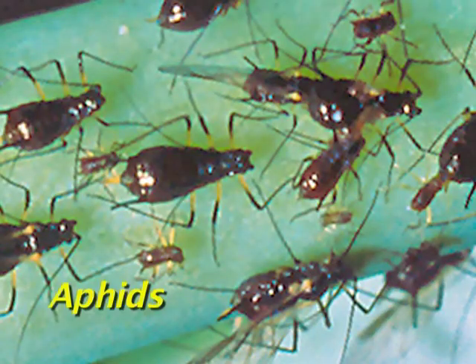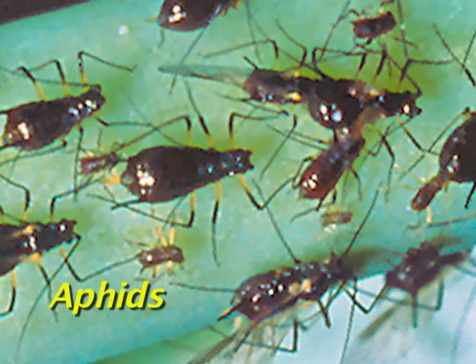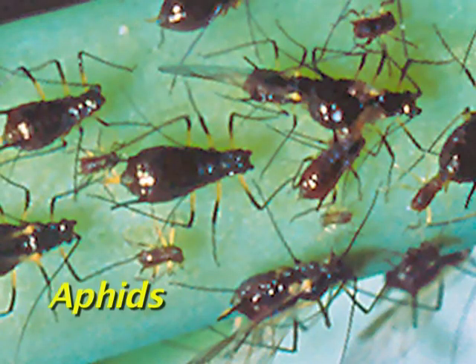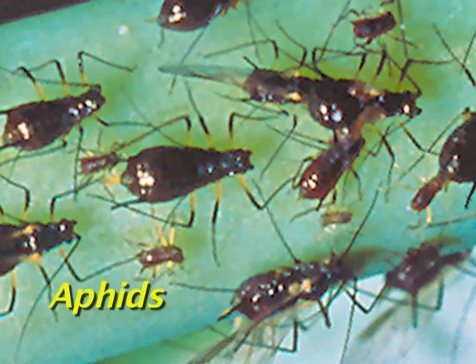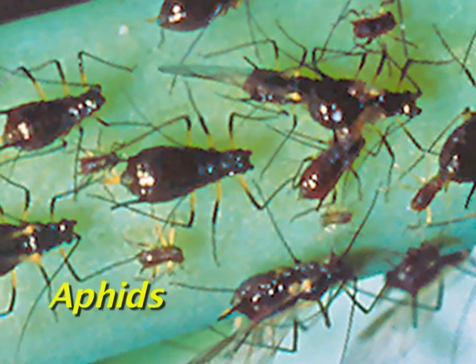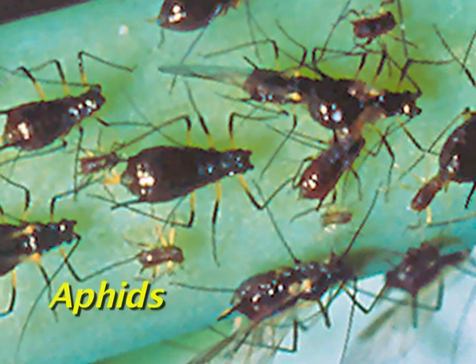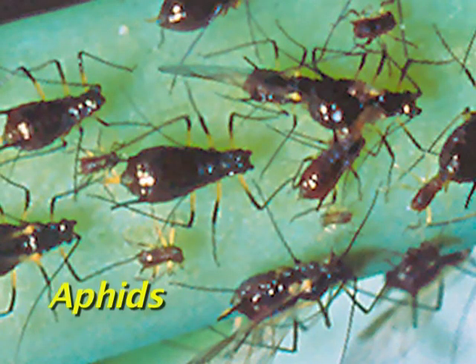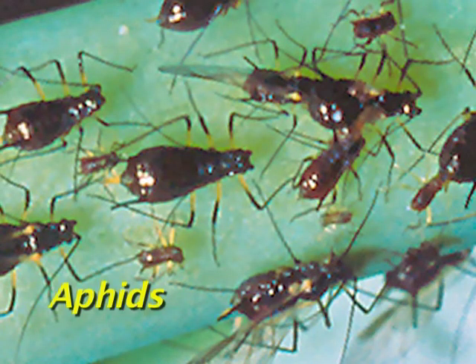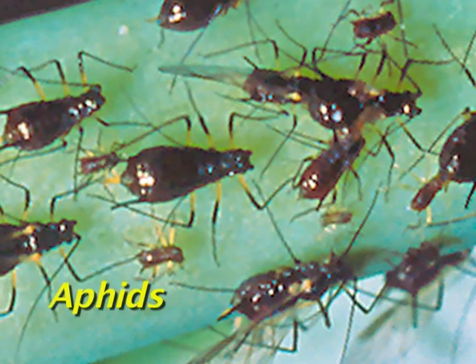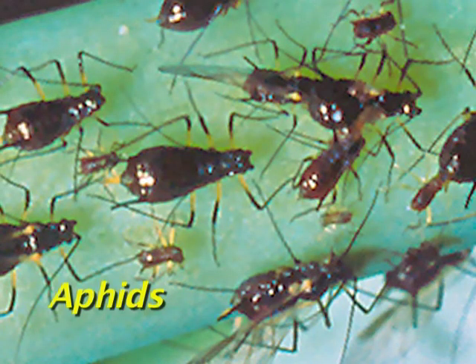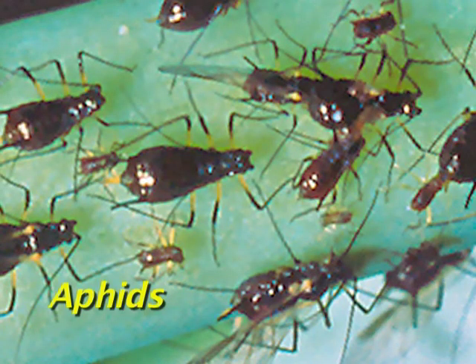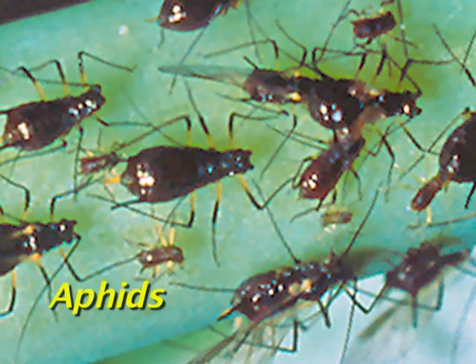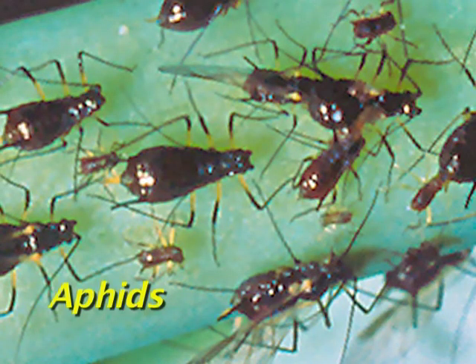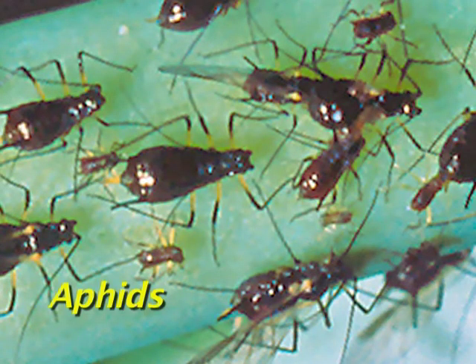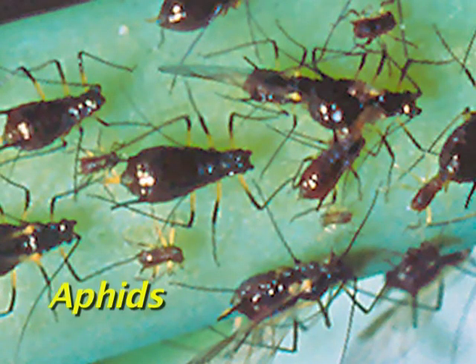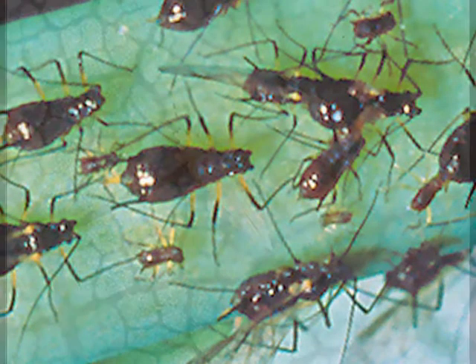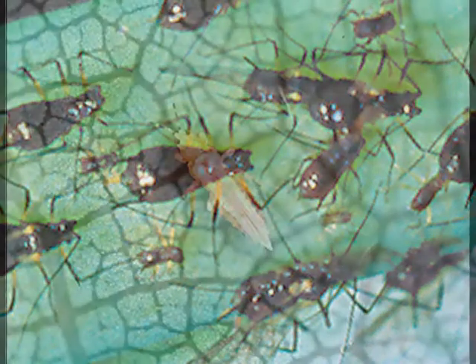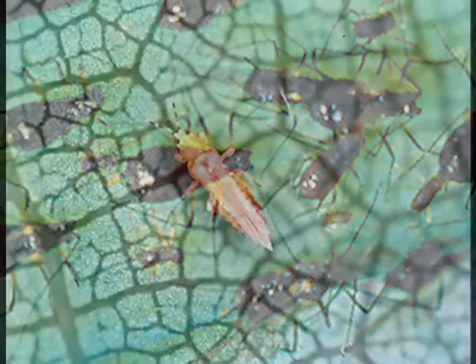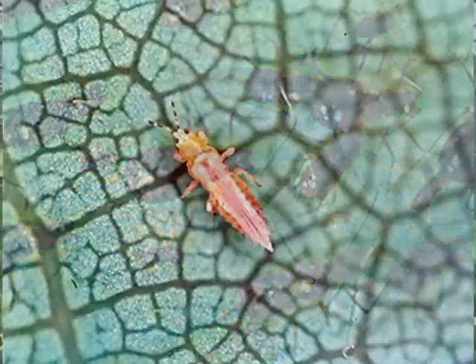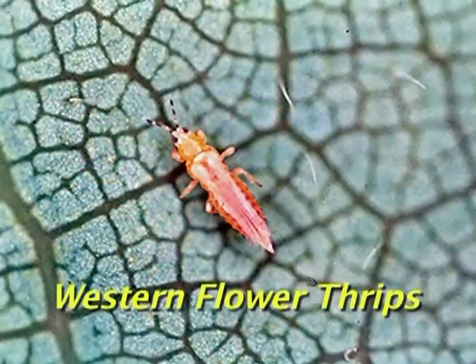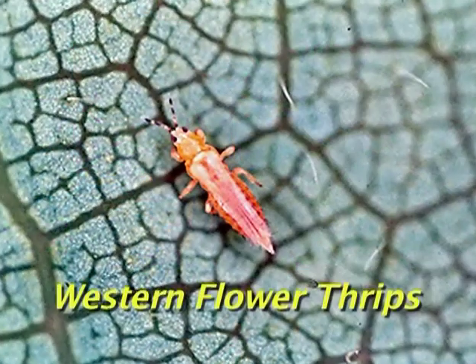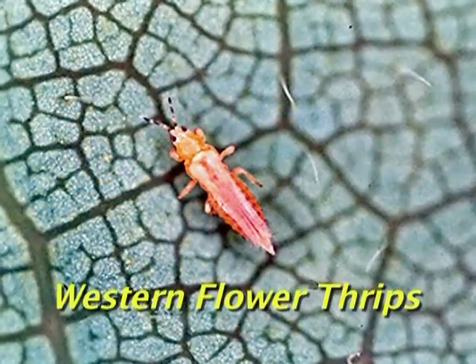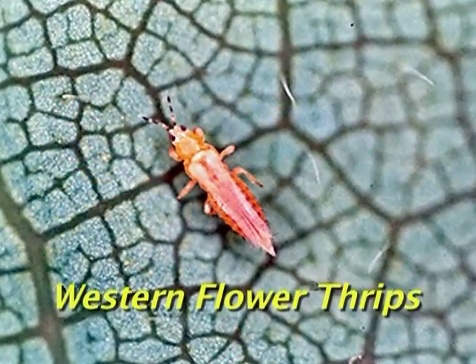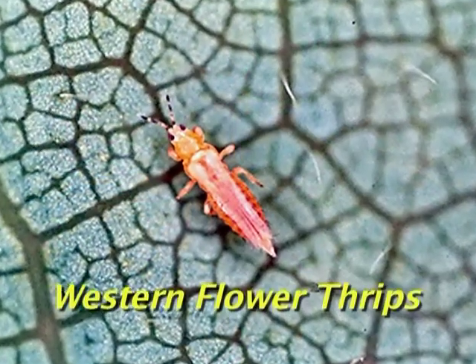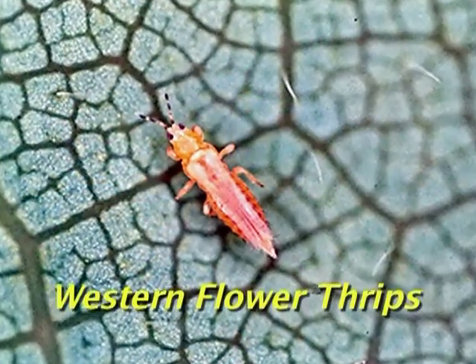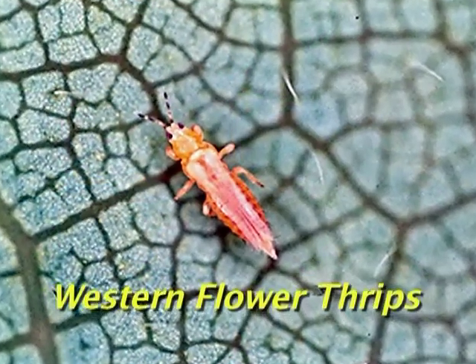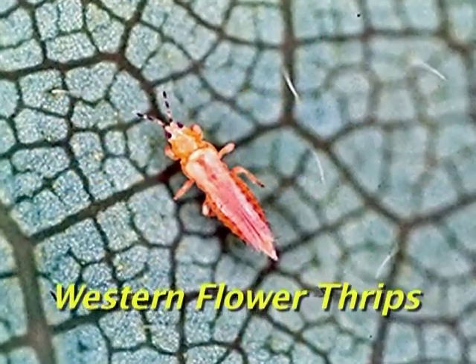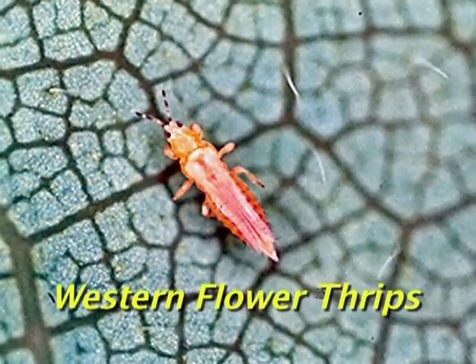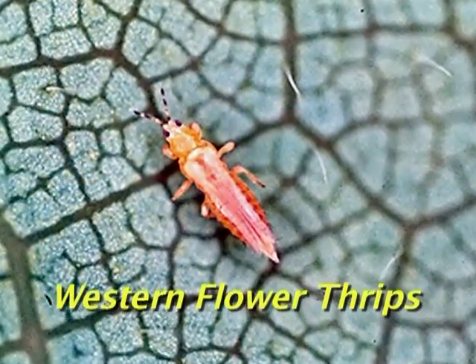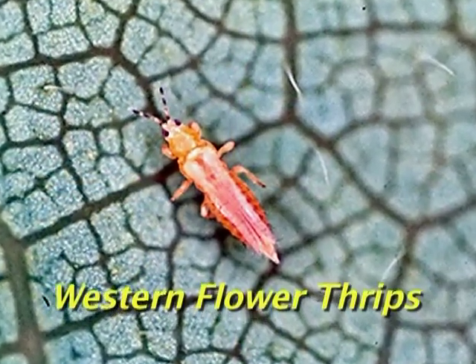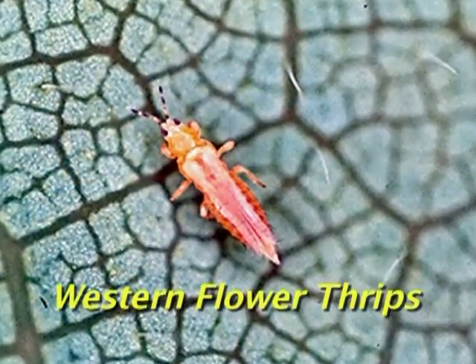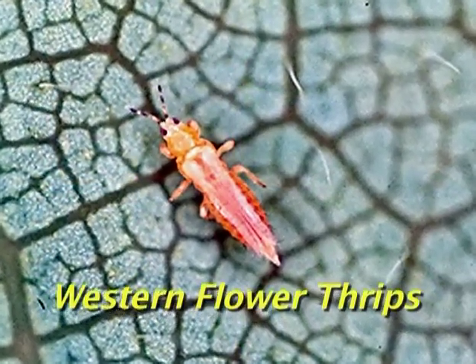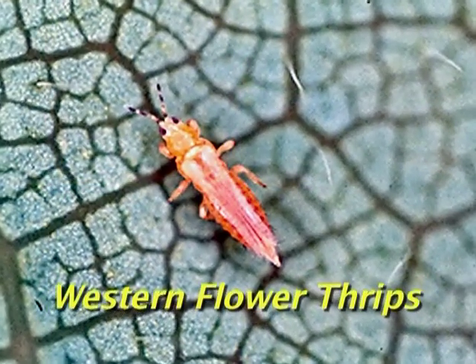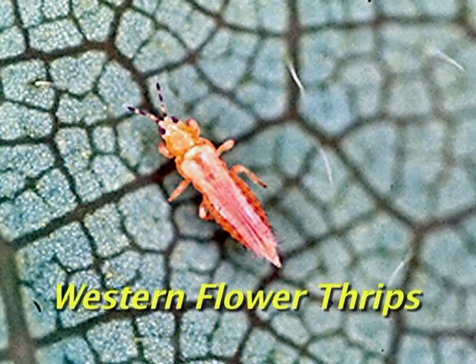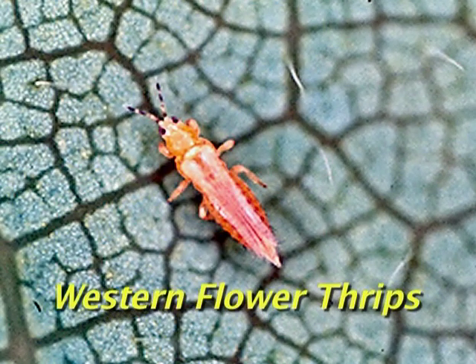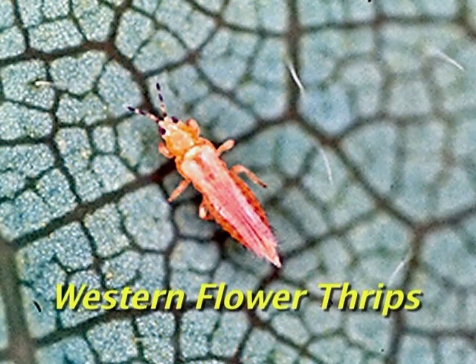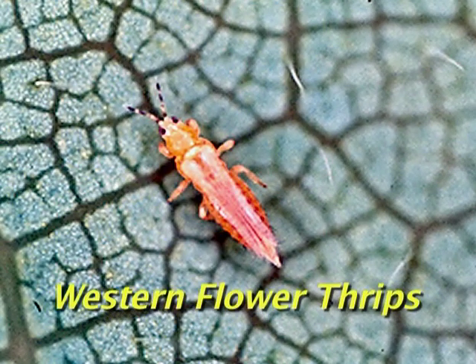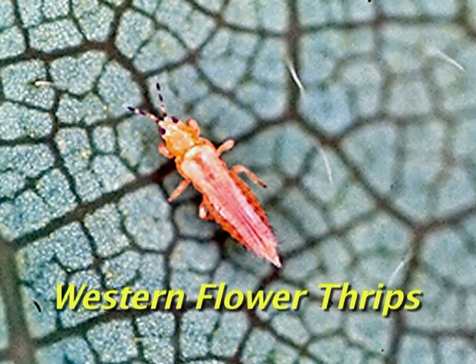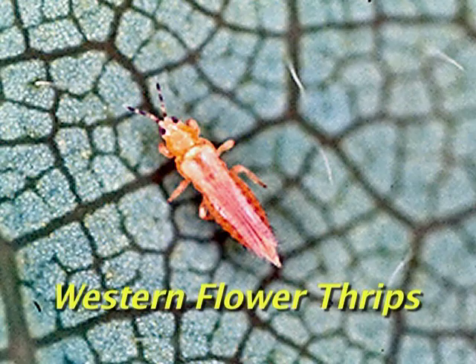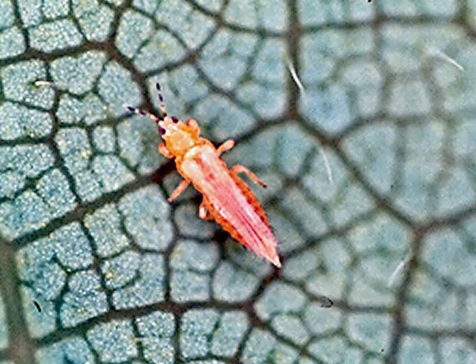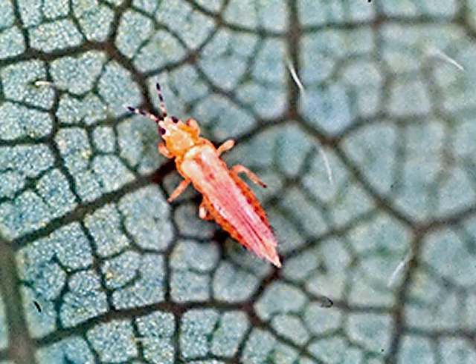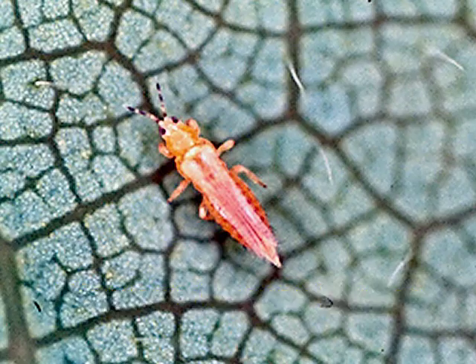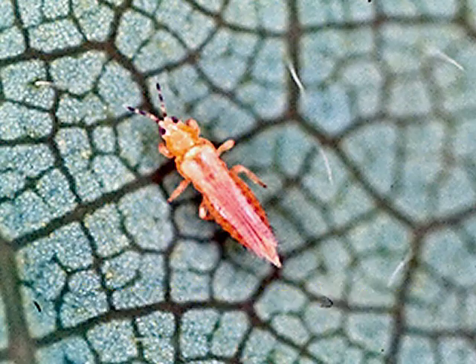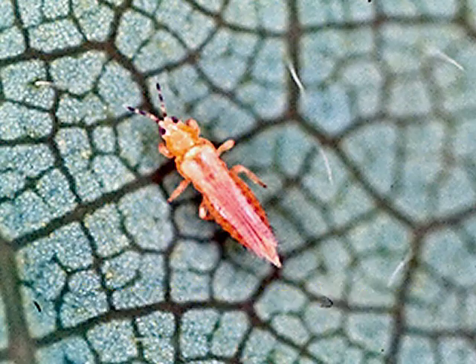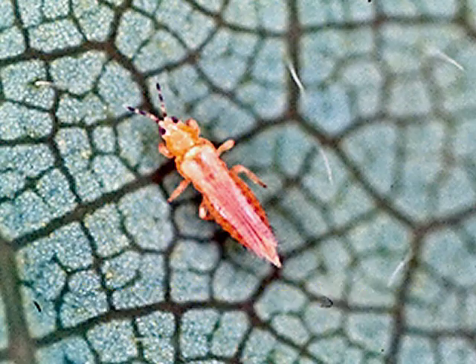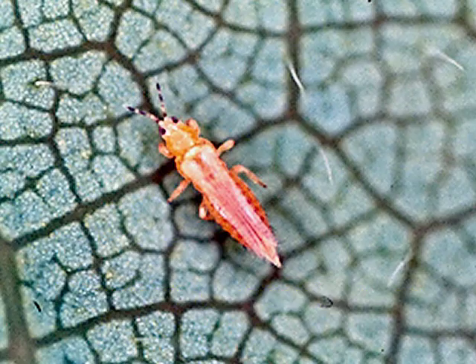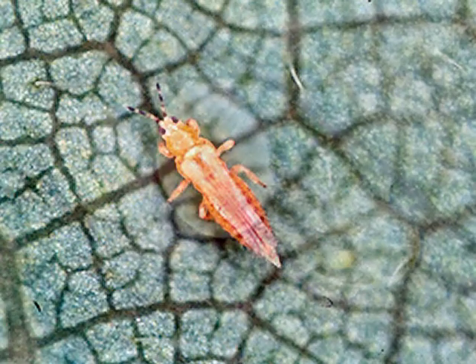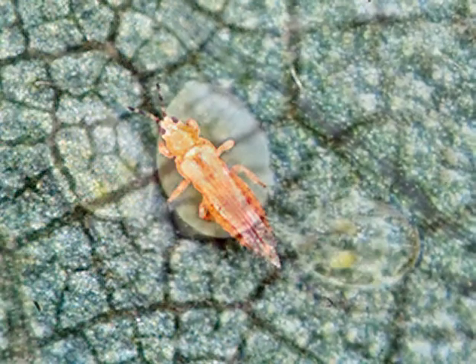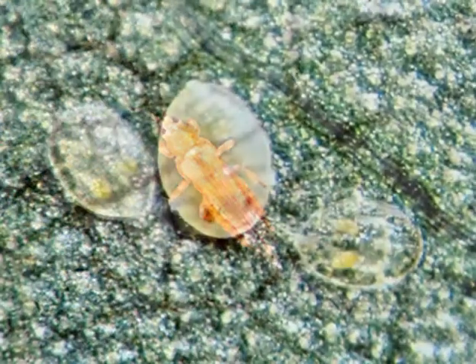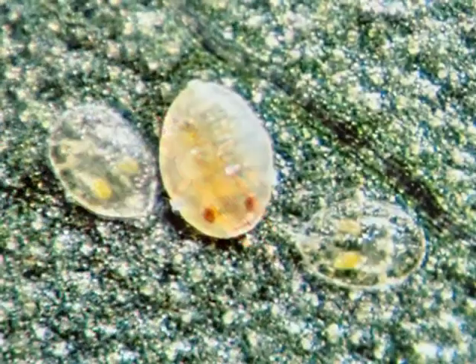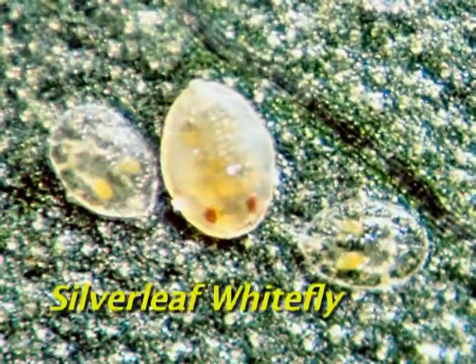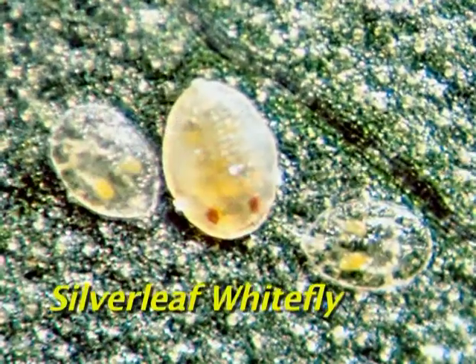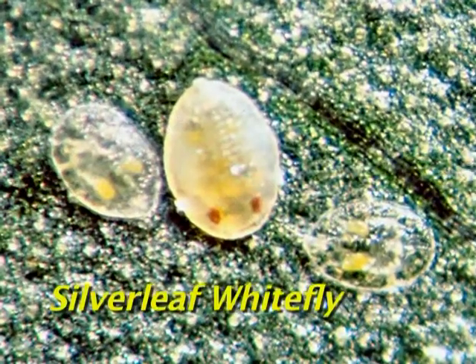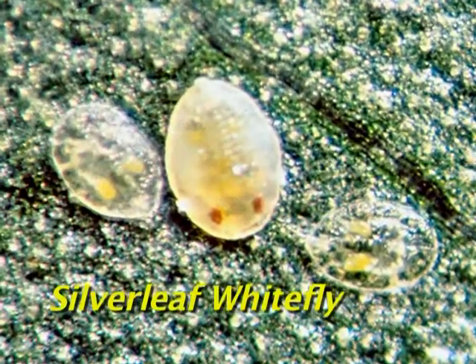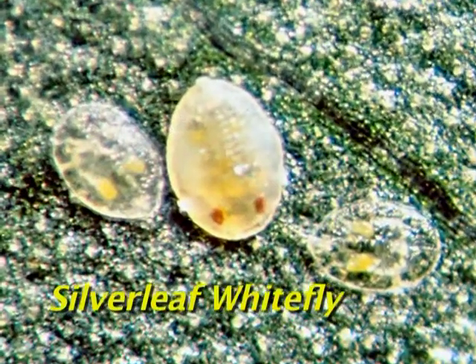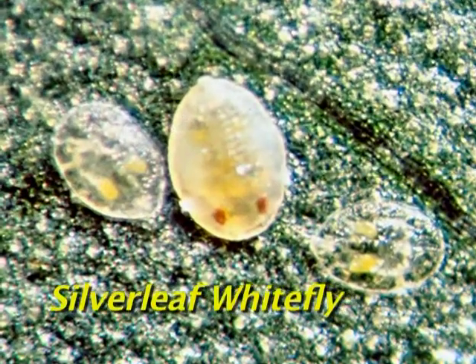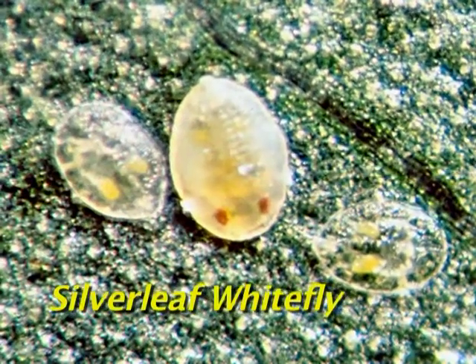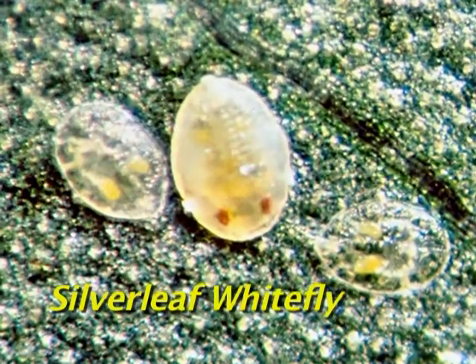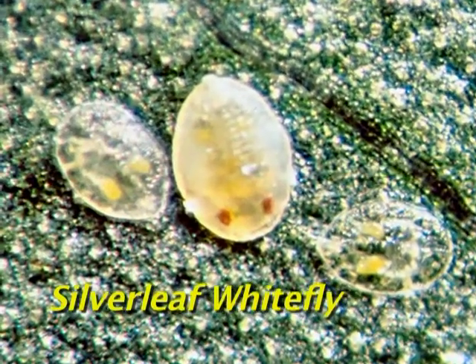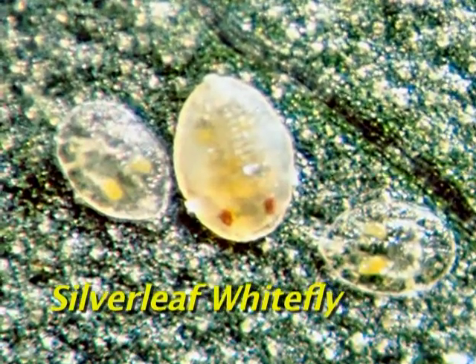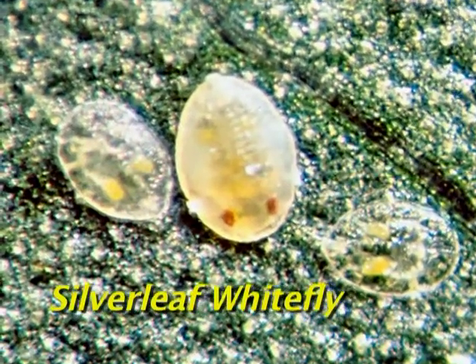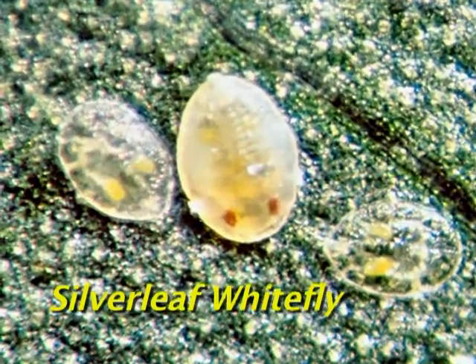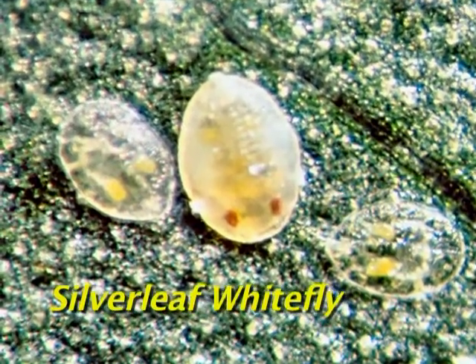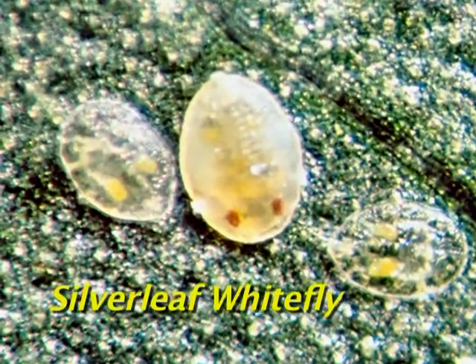Aphids, western flower thrips, and perhaps my least favorite, silverleaf whitefly.